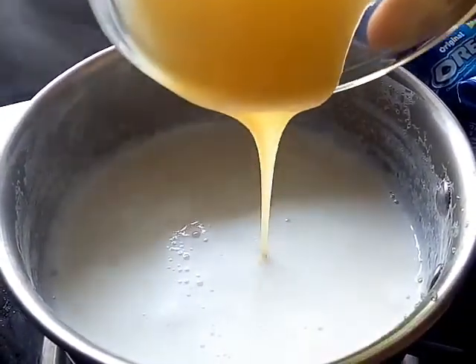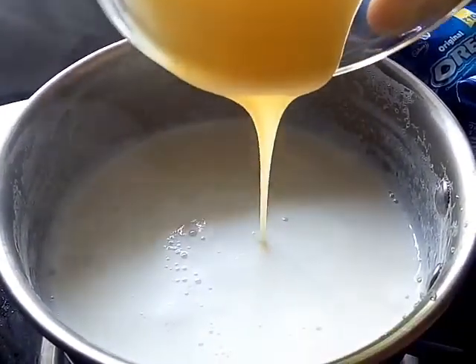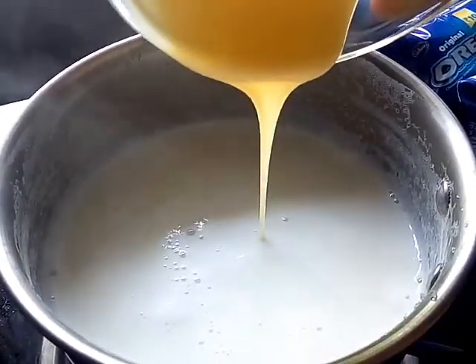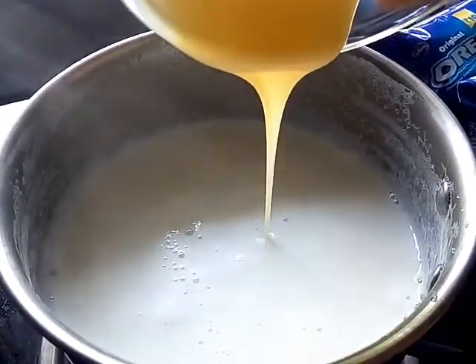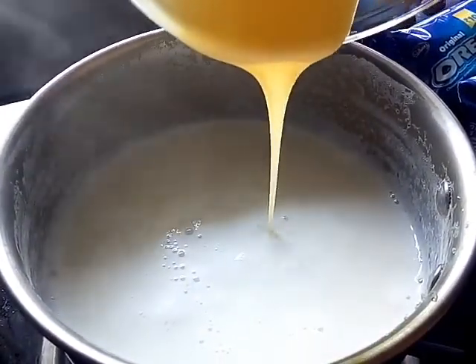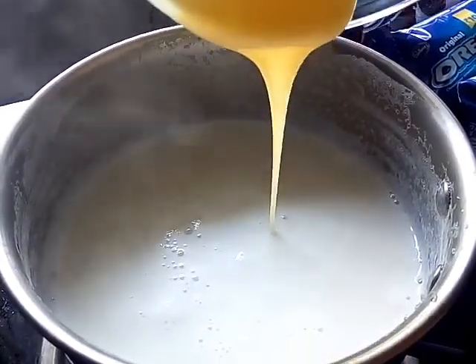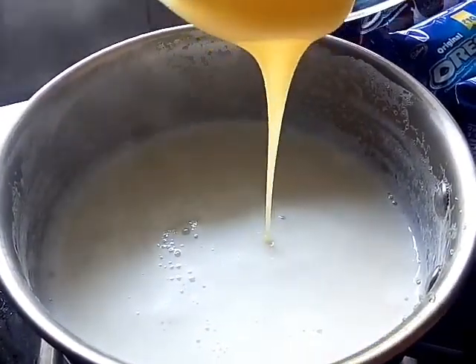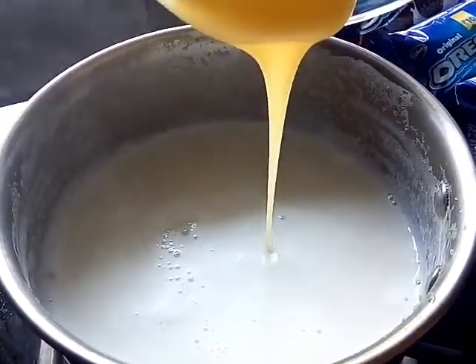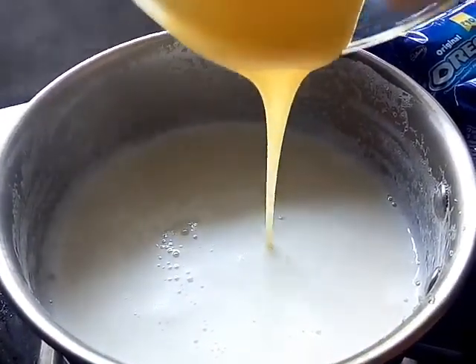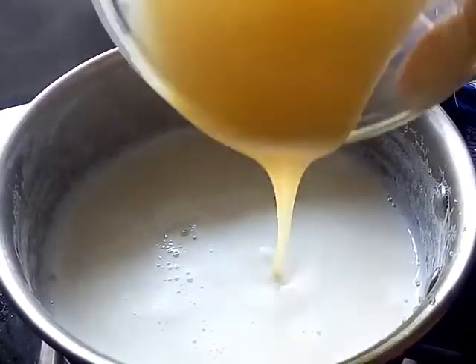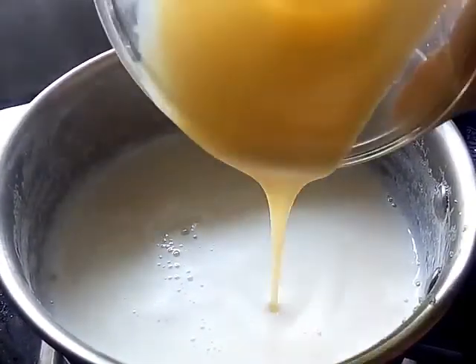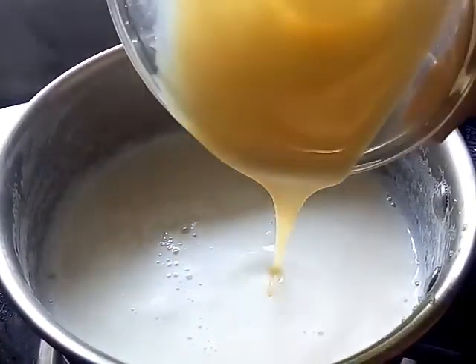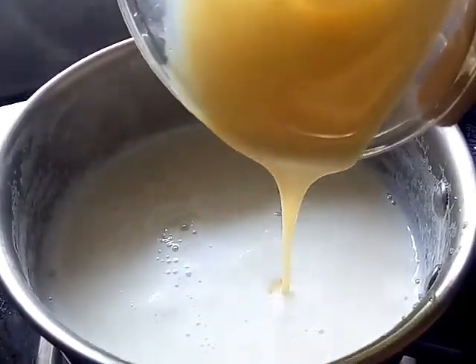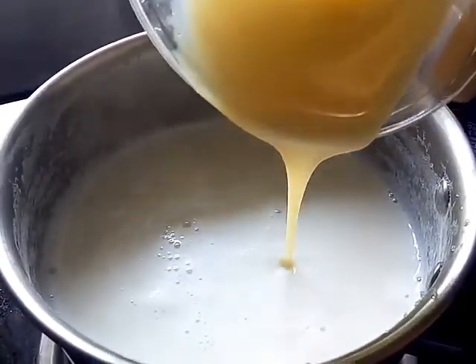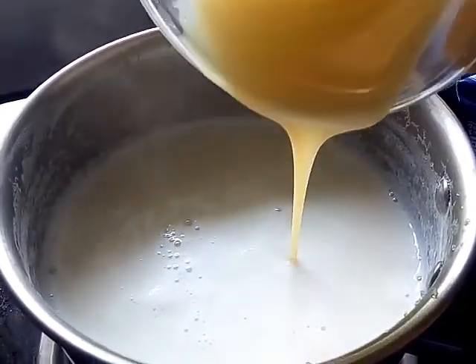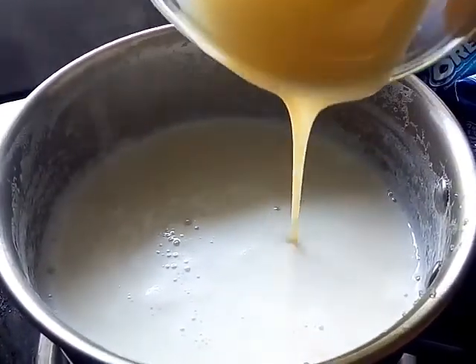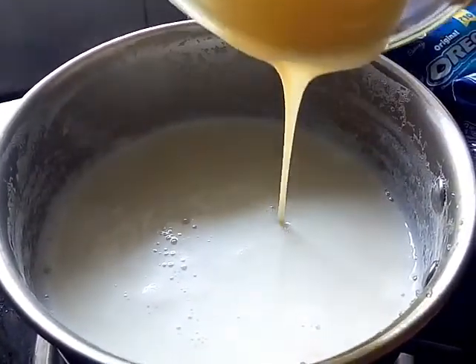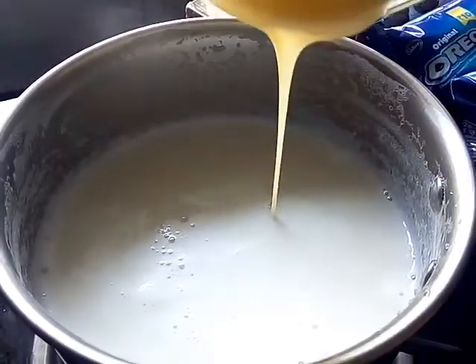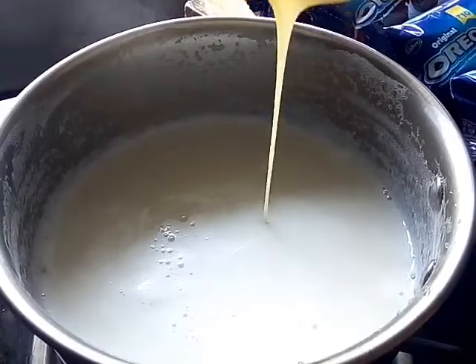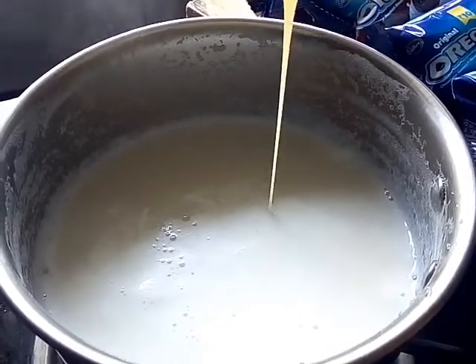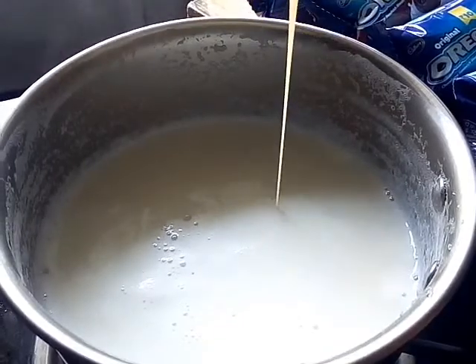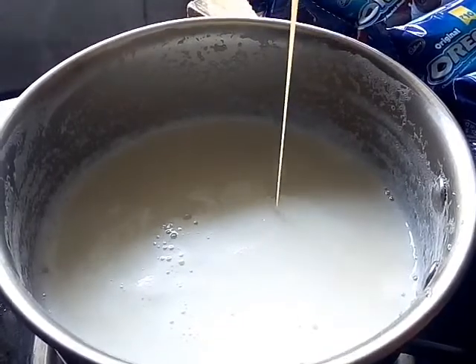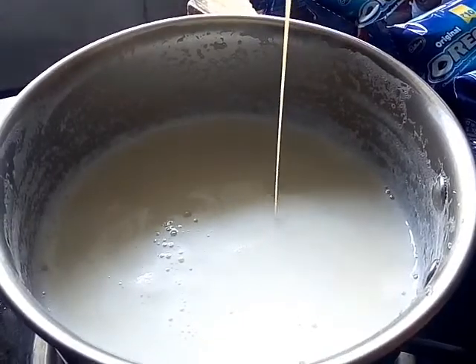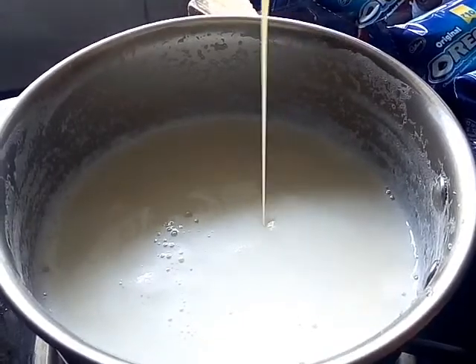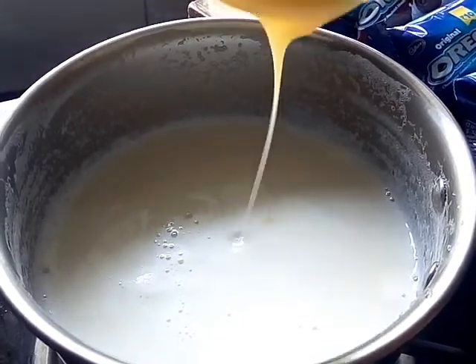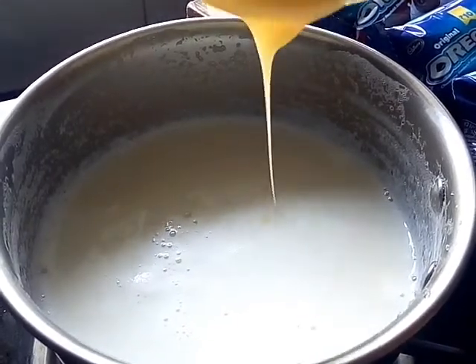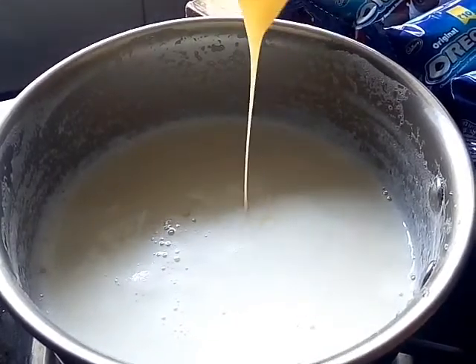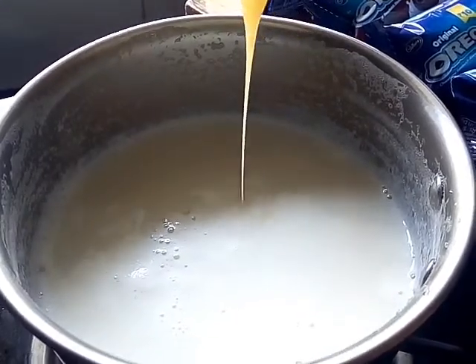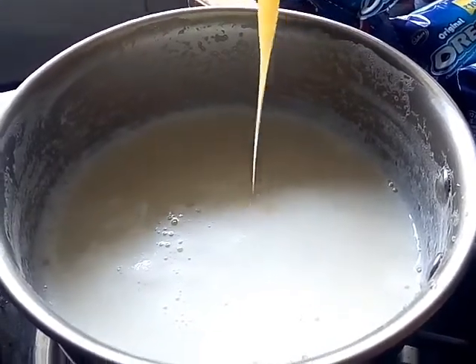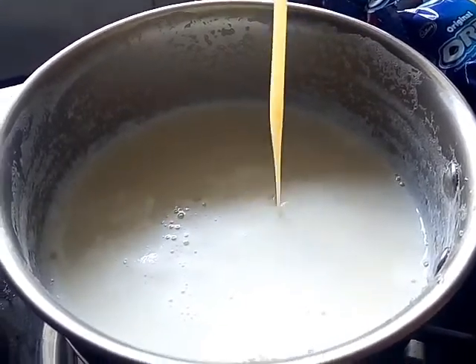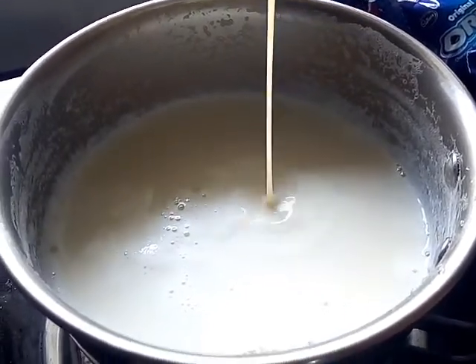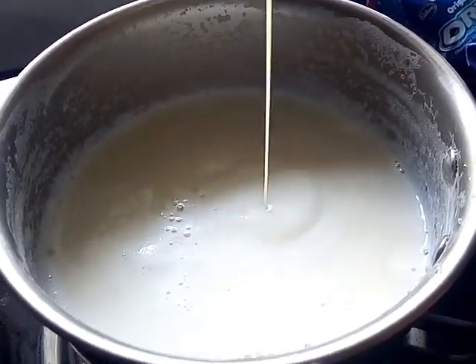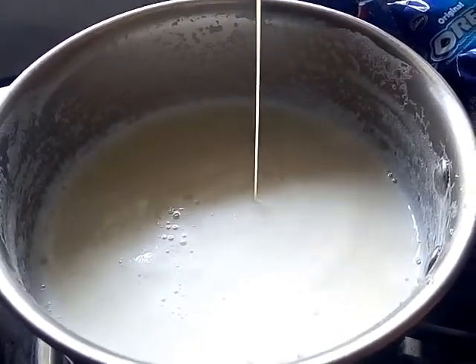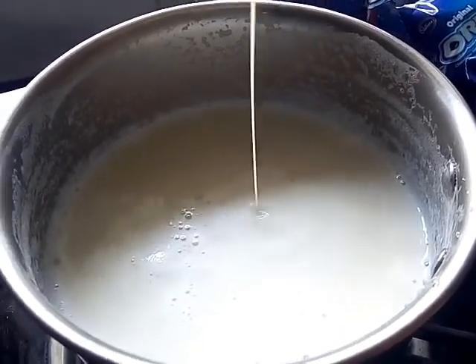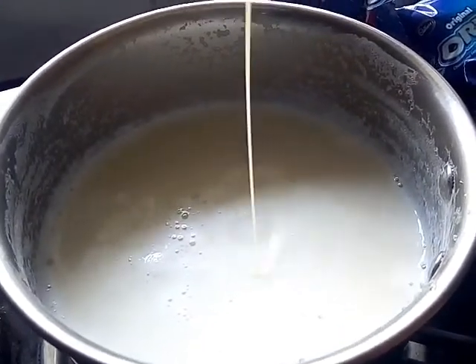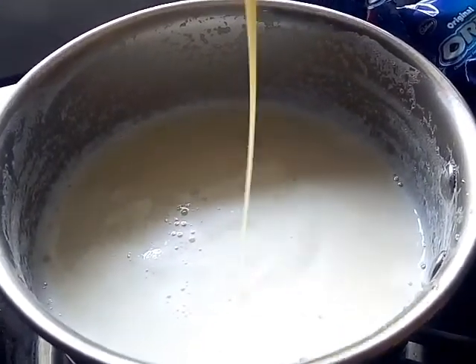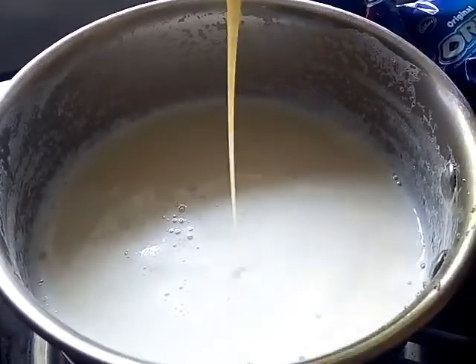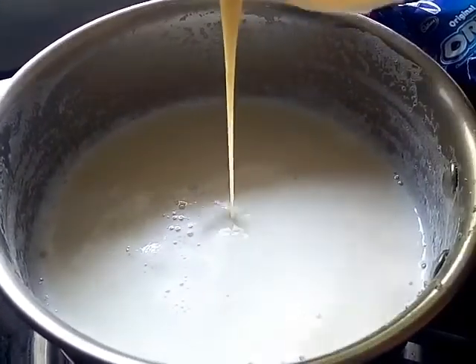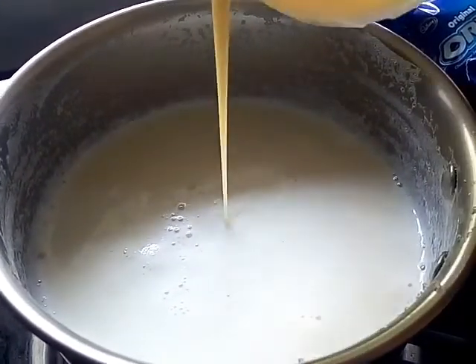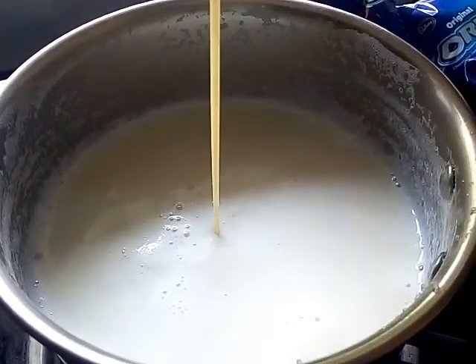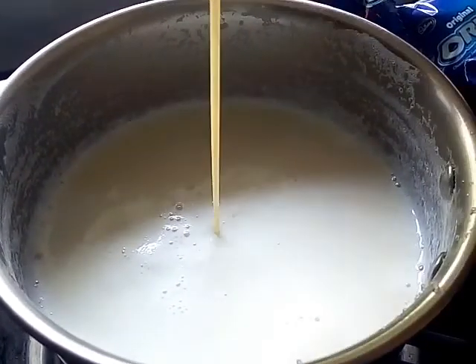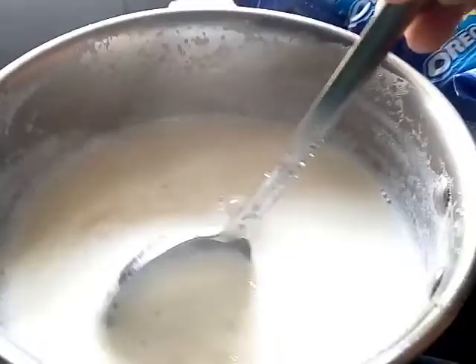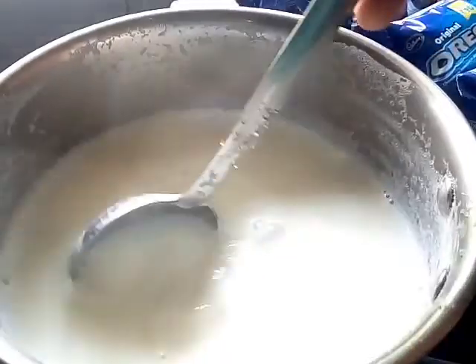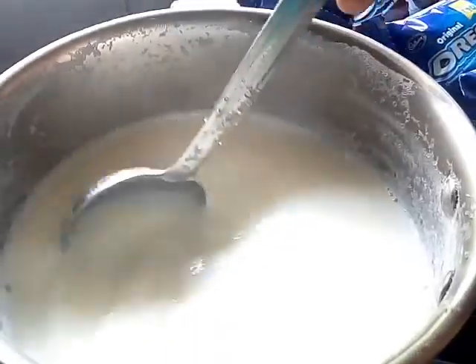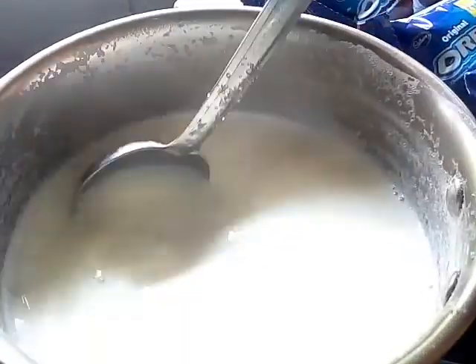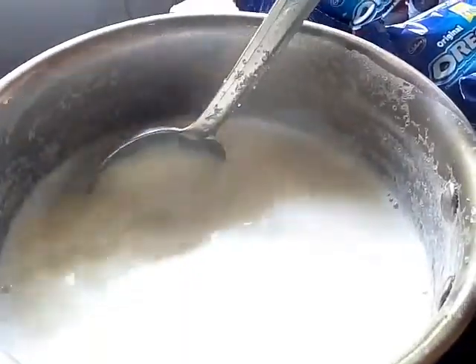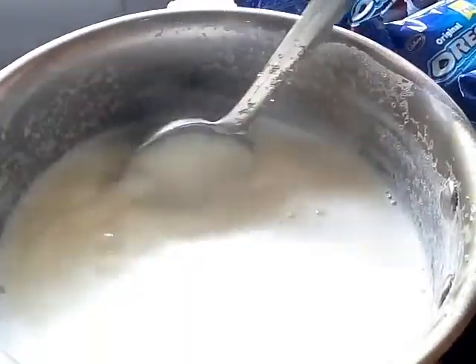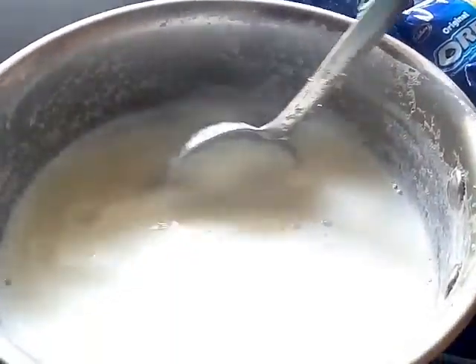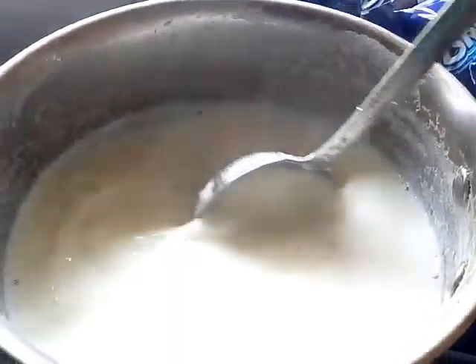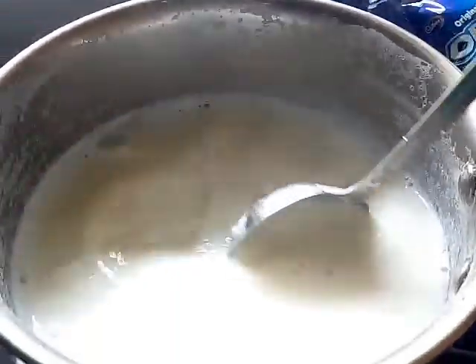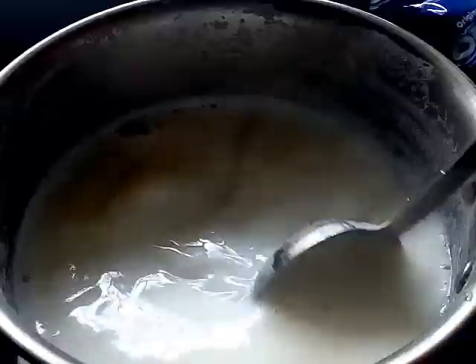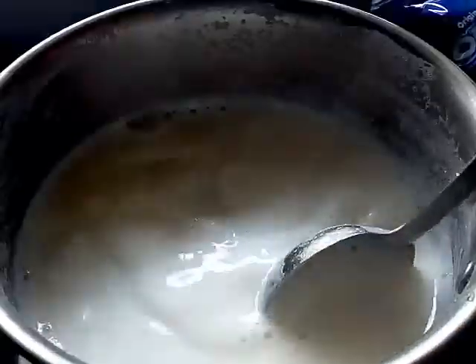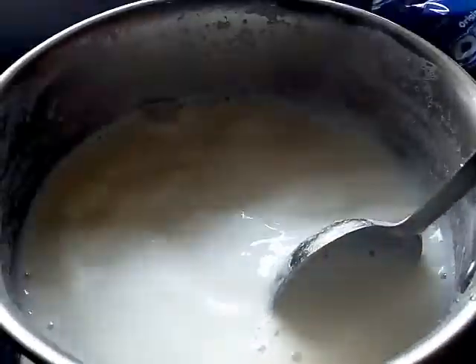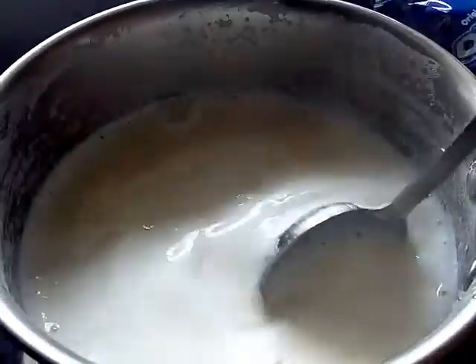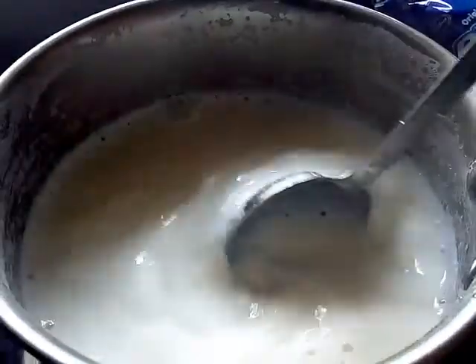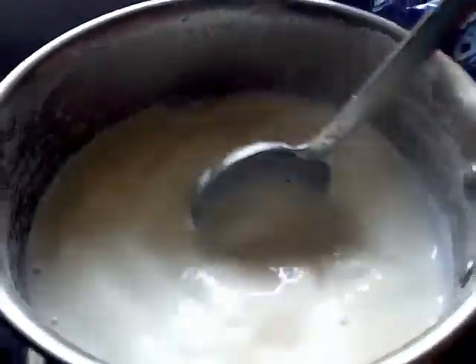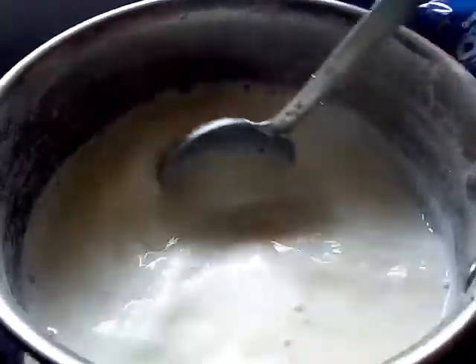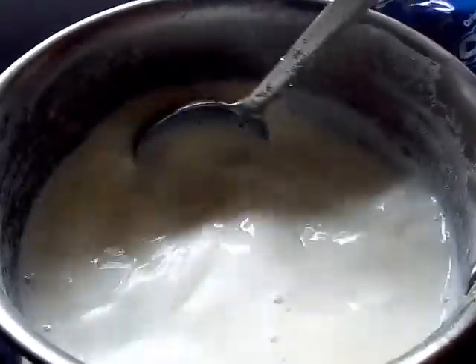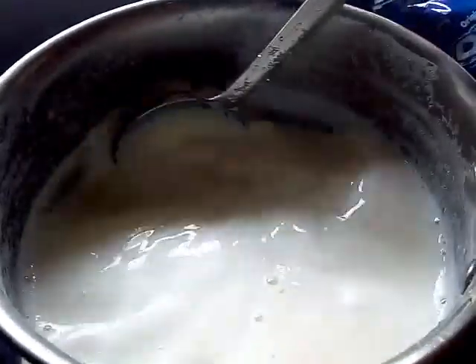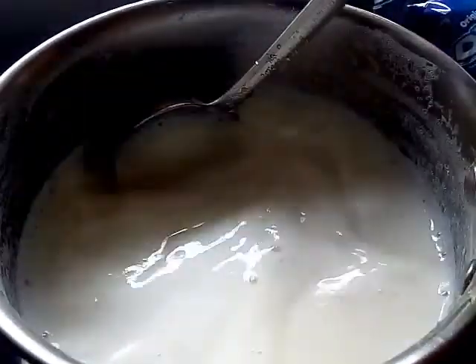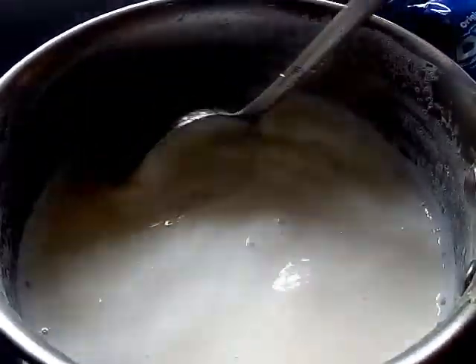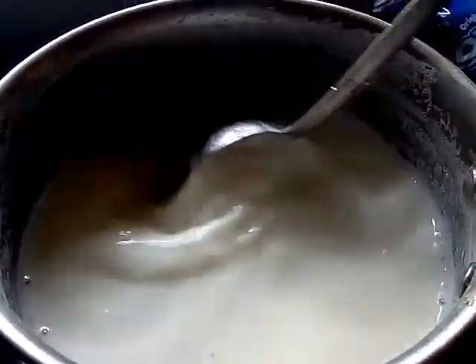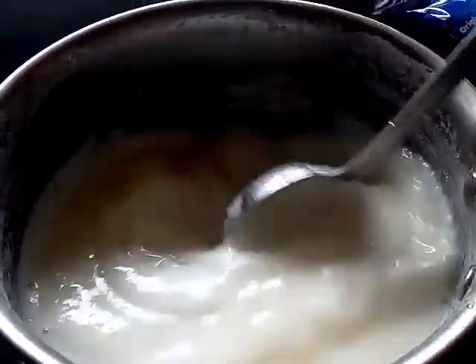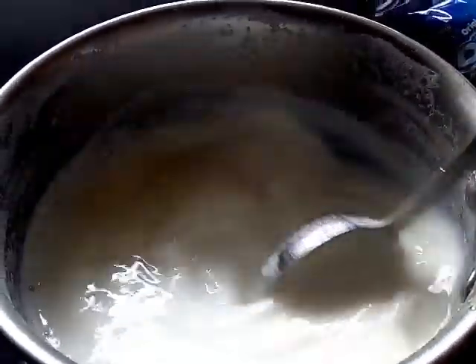If you want to use the condensed milk, you can use the condensed milk.